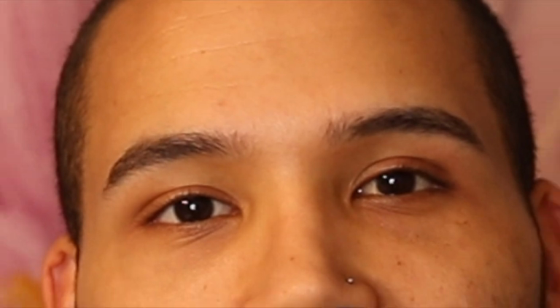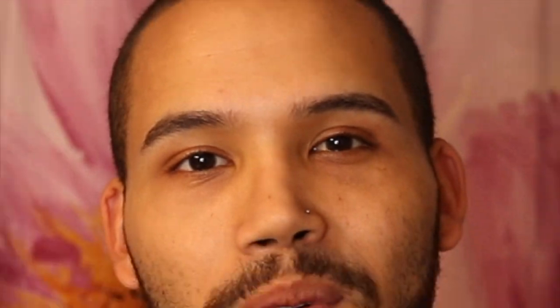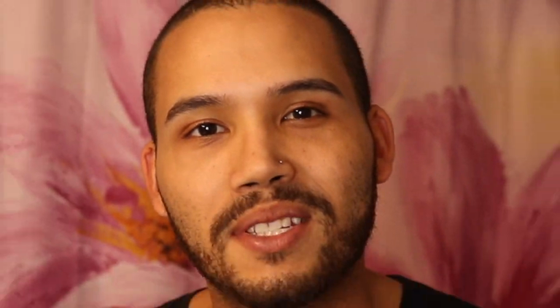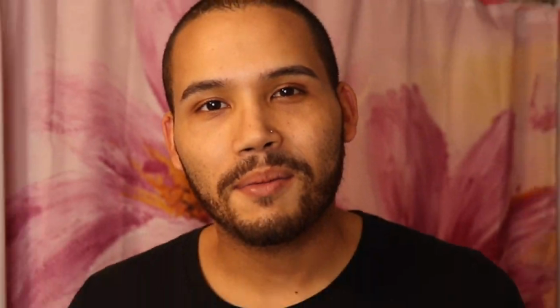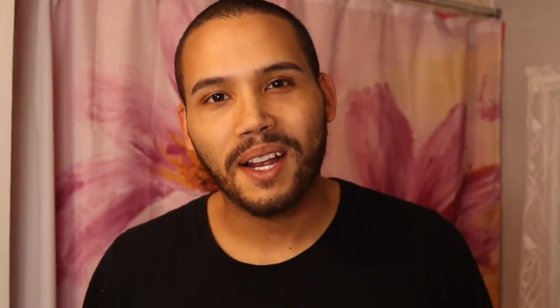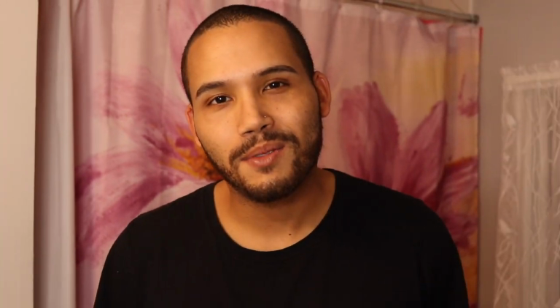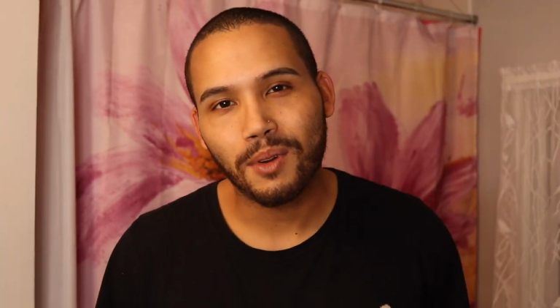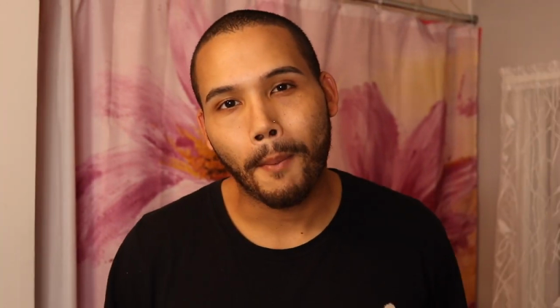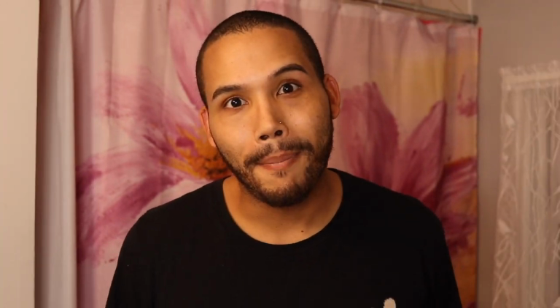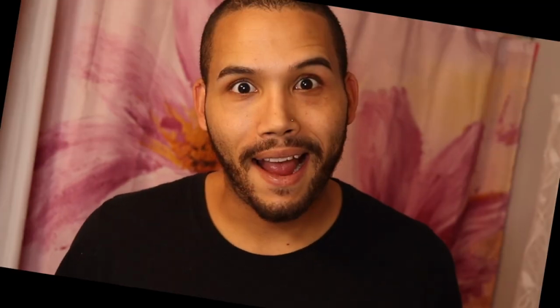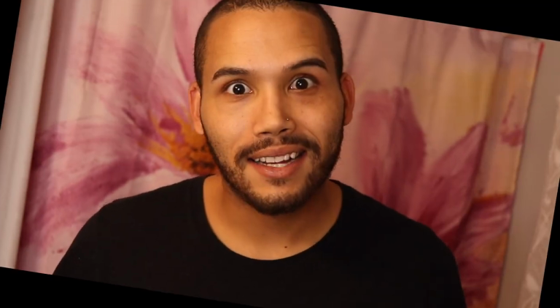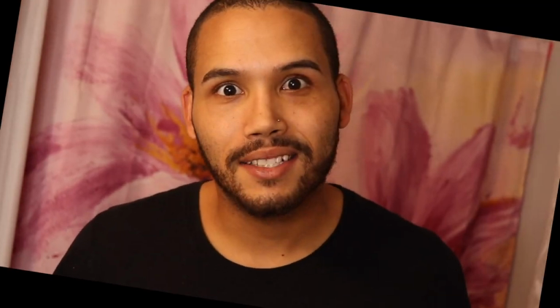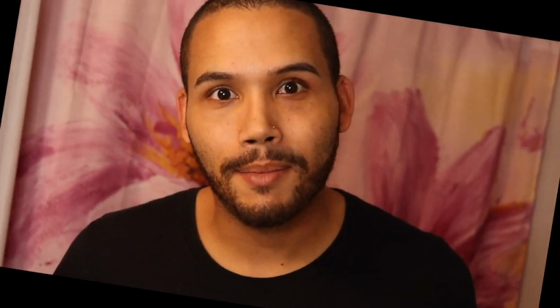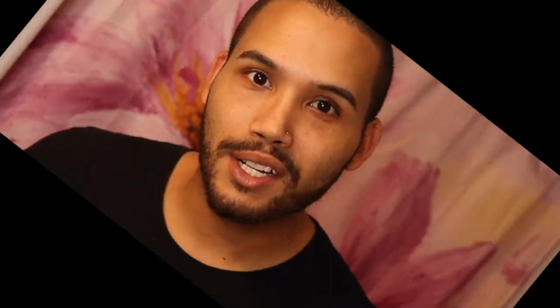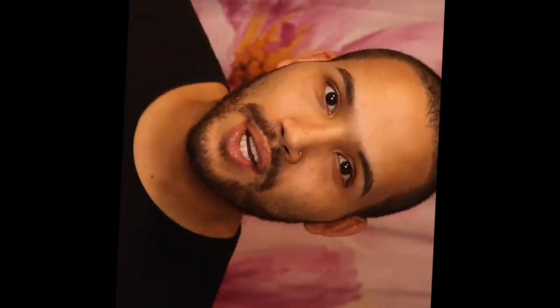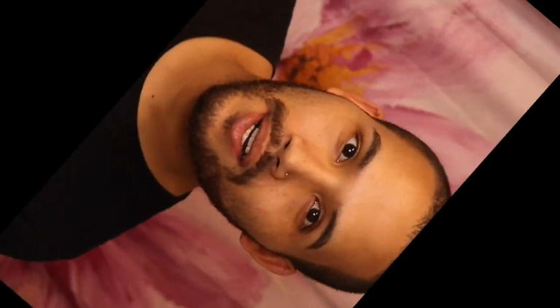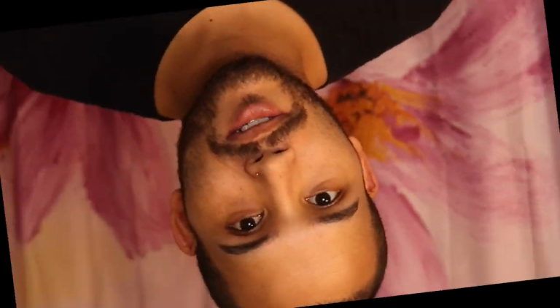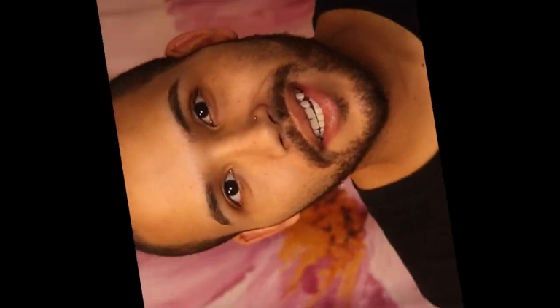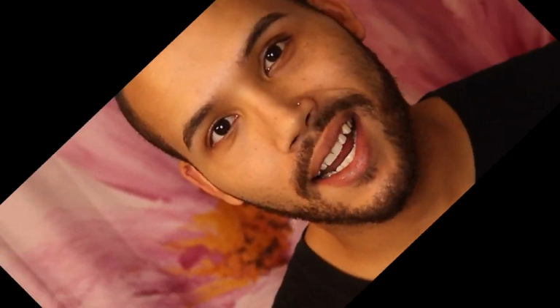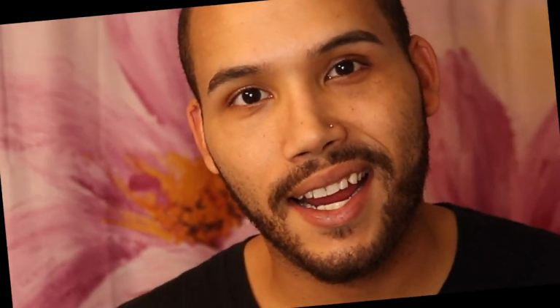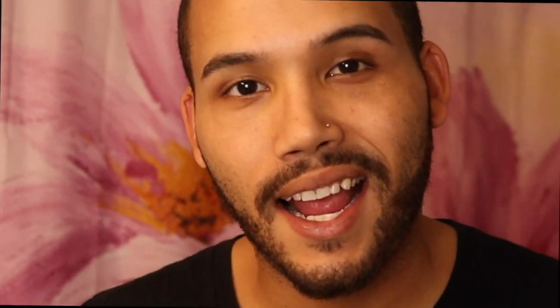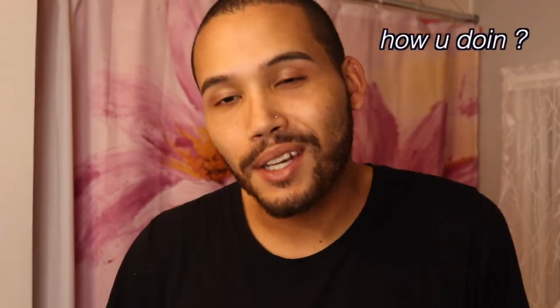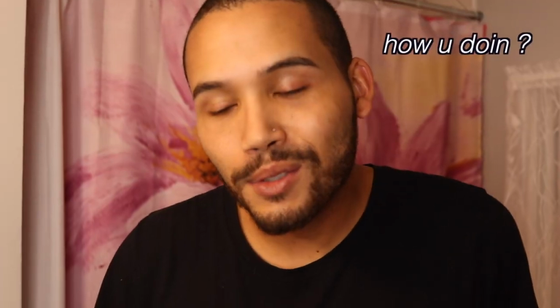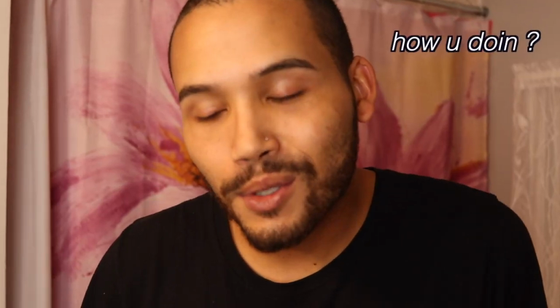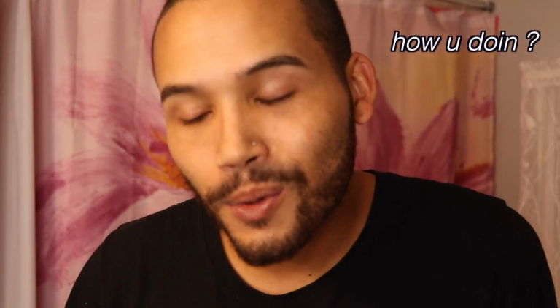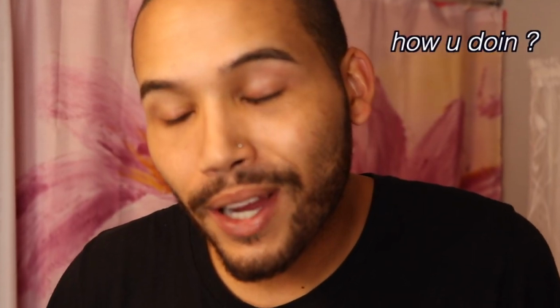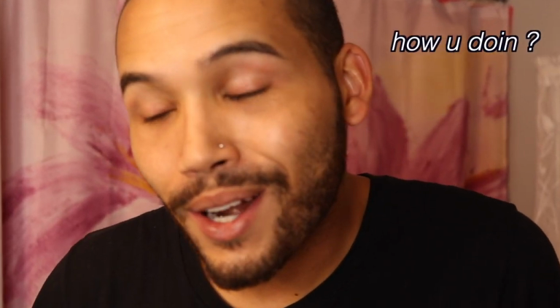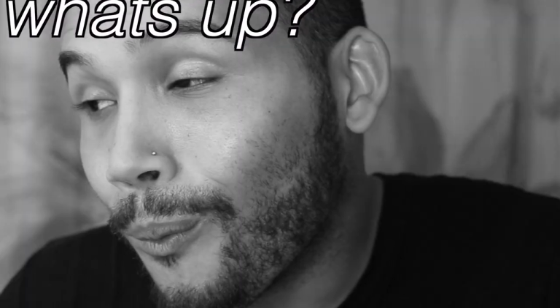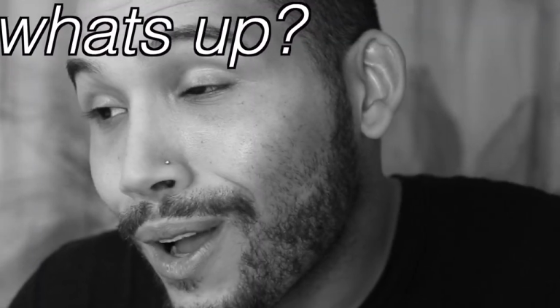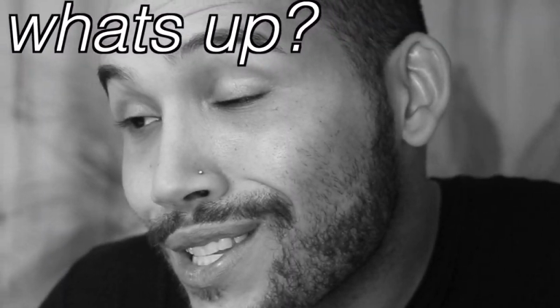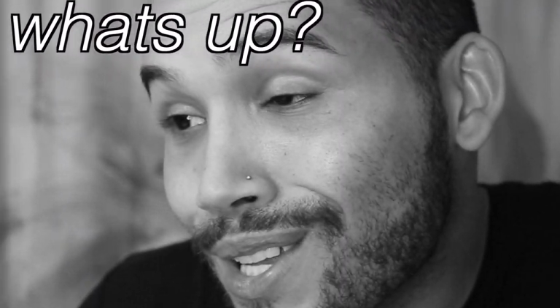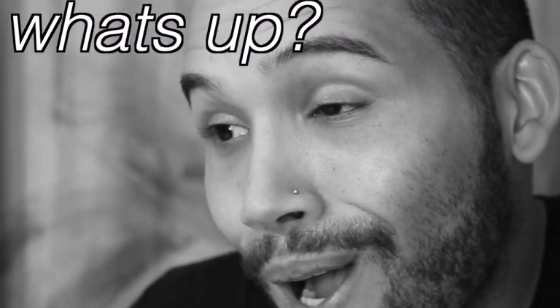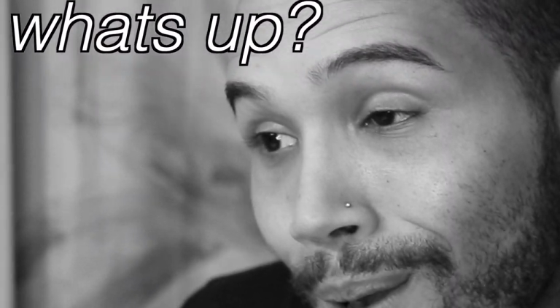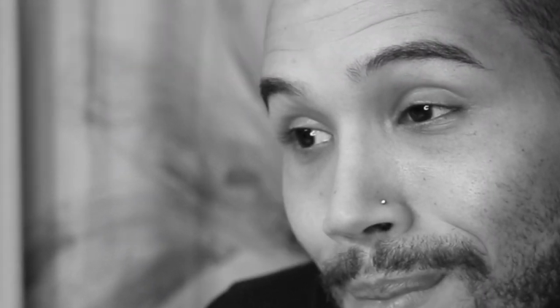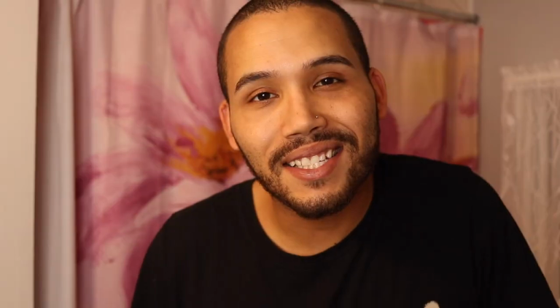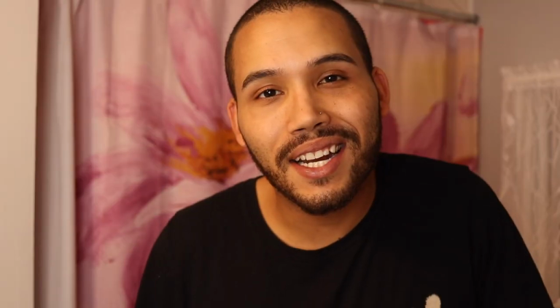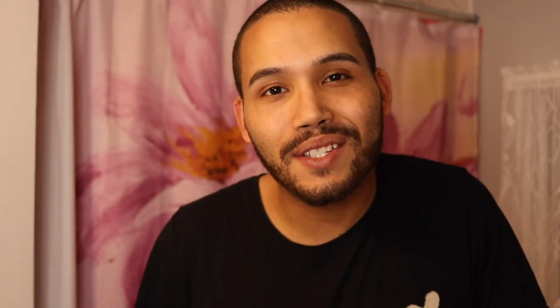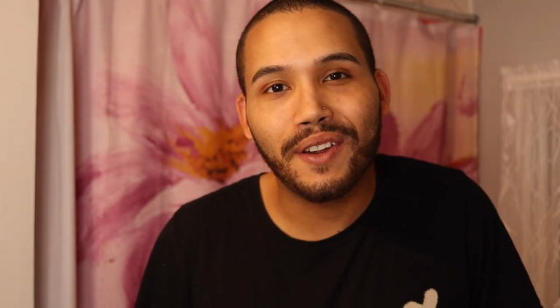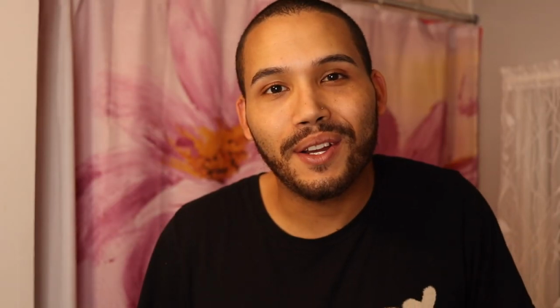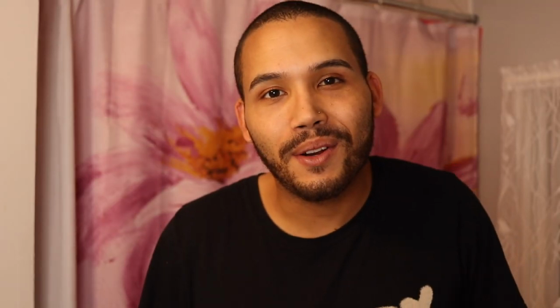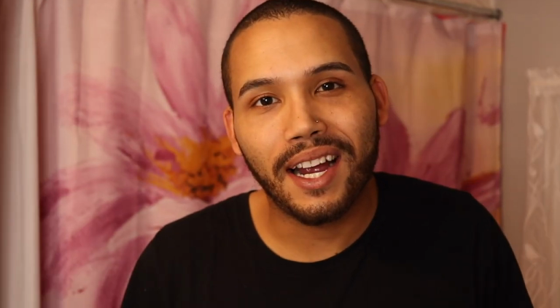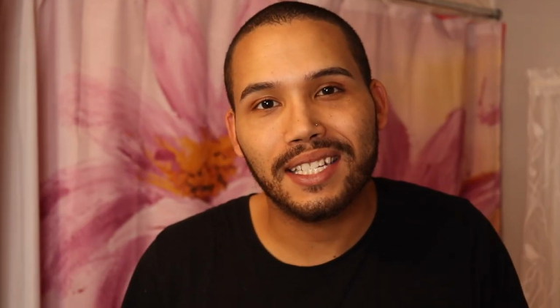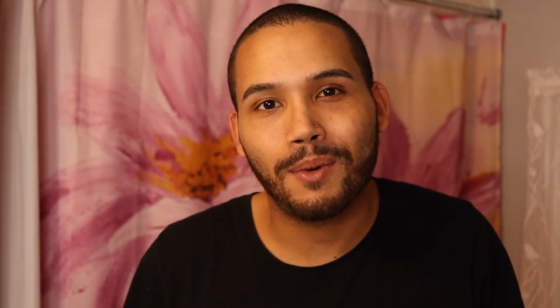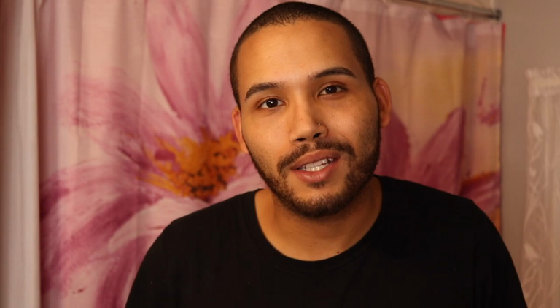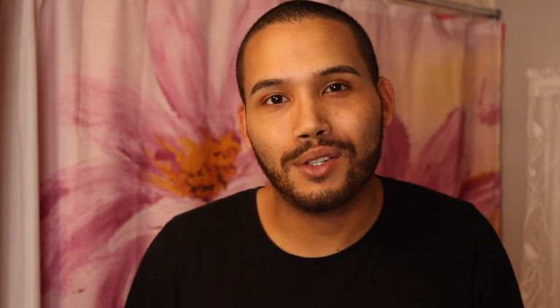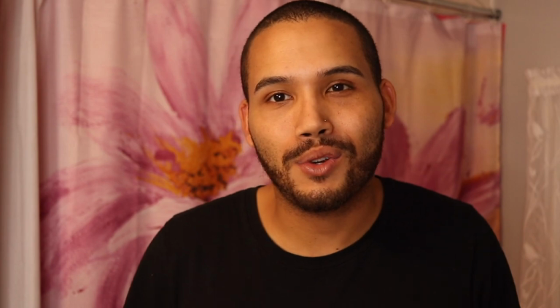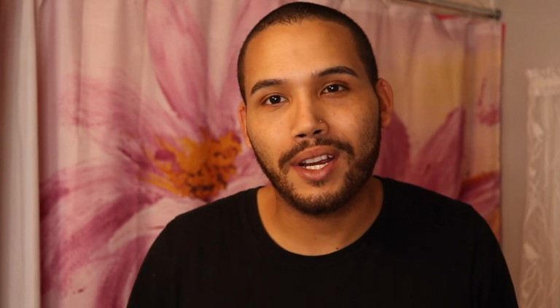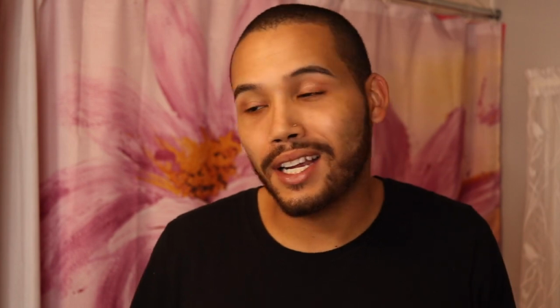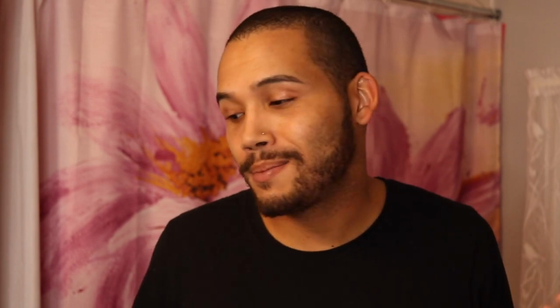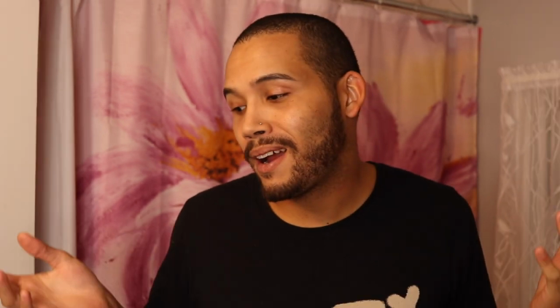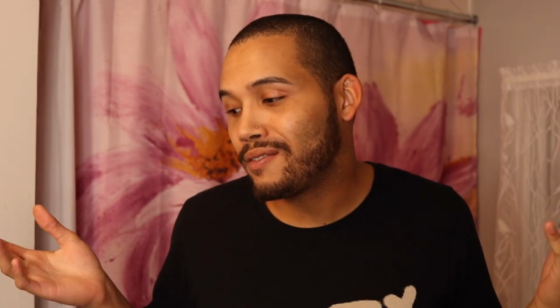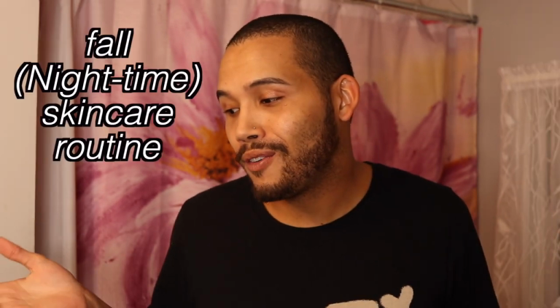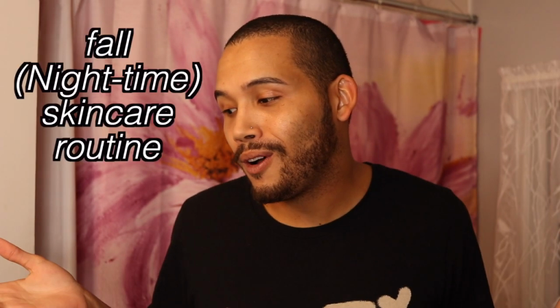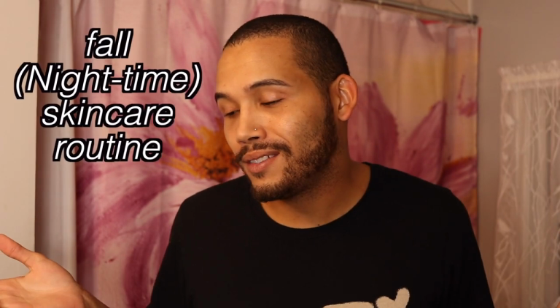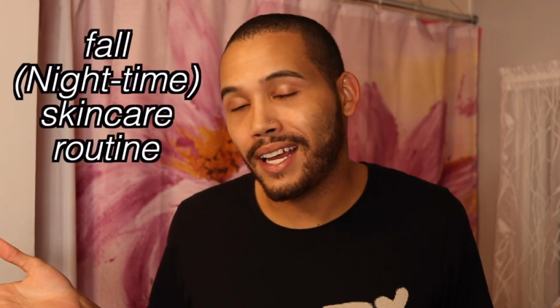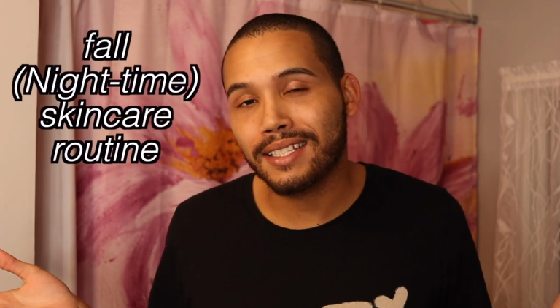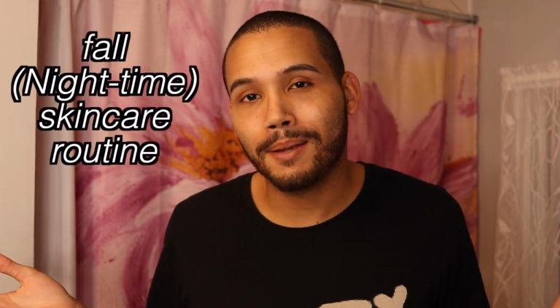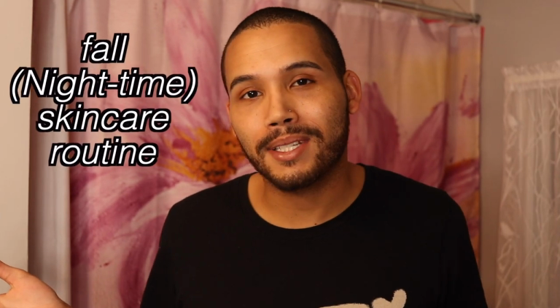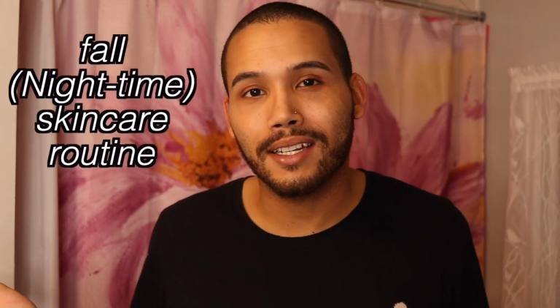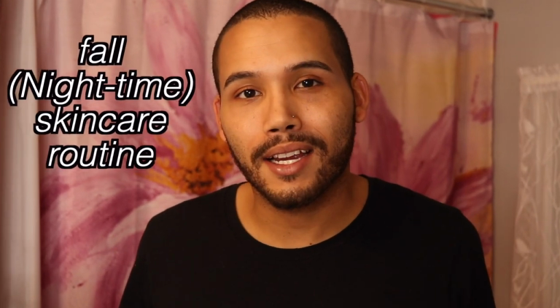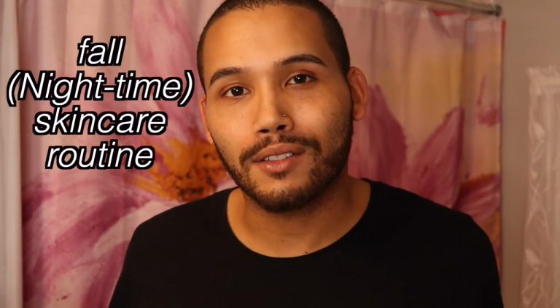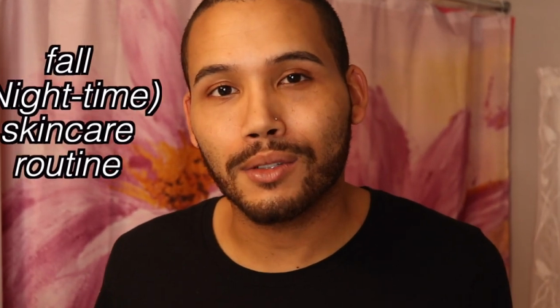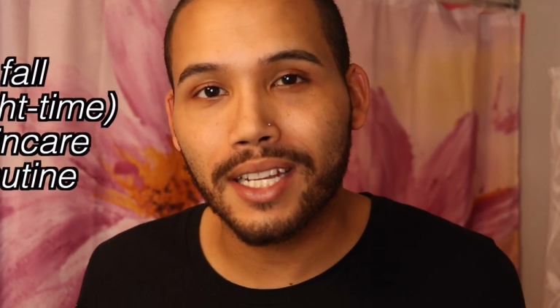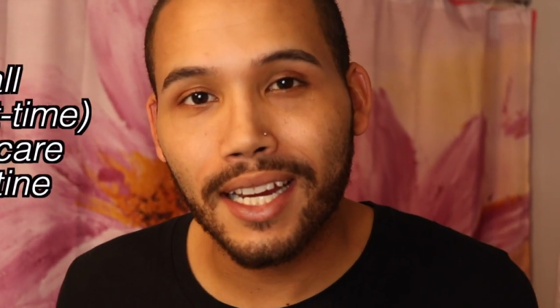Hey, what's up guys? Welcome back to my channel. In today's video, I wanted to show you guys my fall nighttime skincare routine.